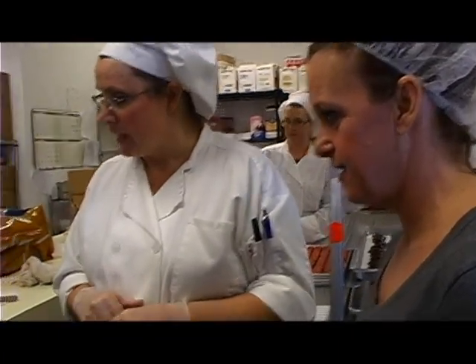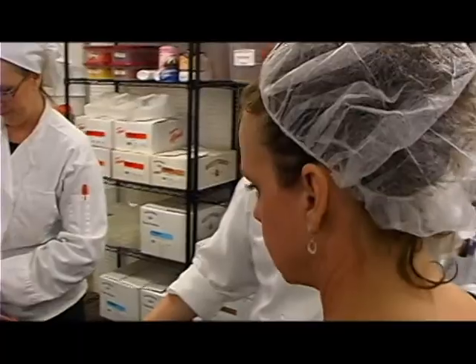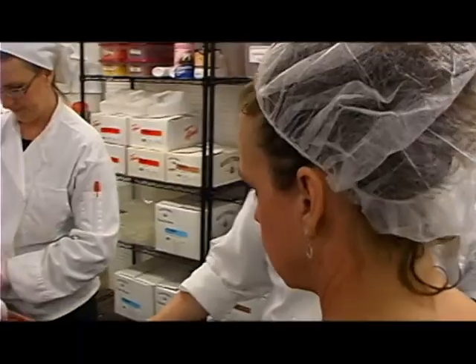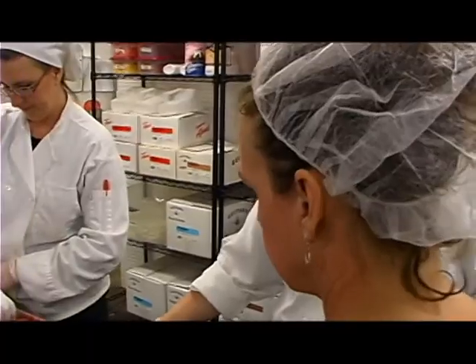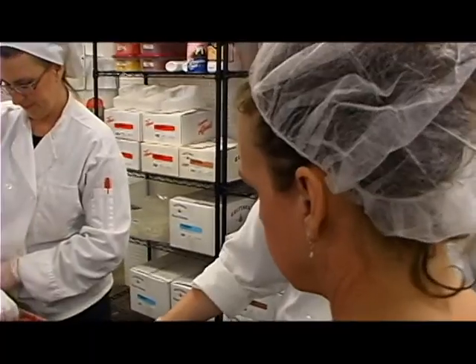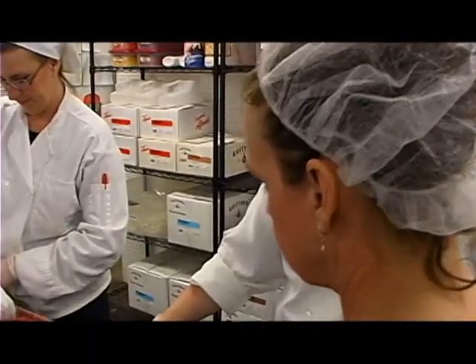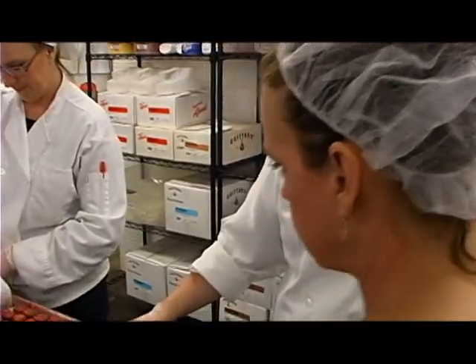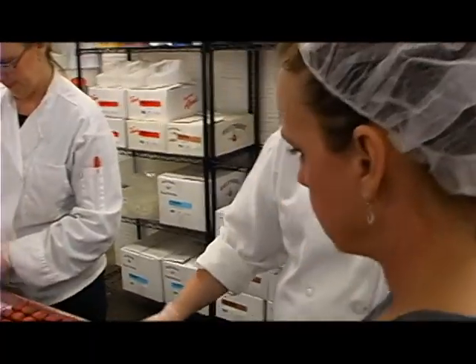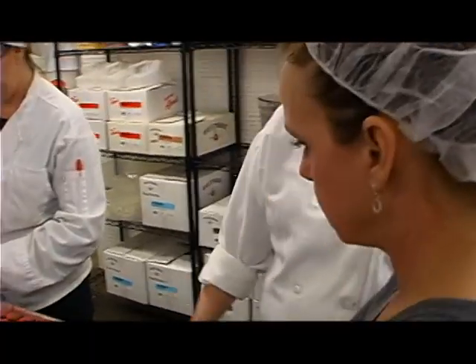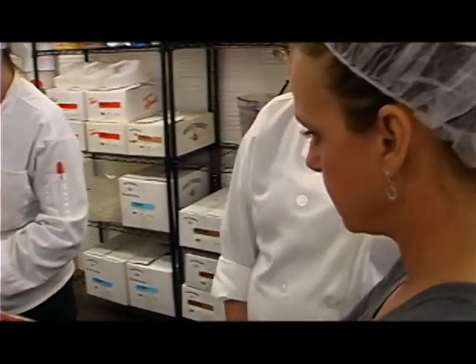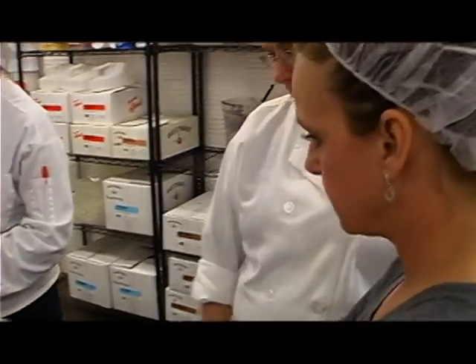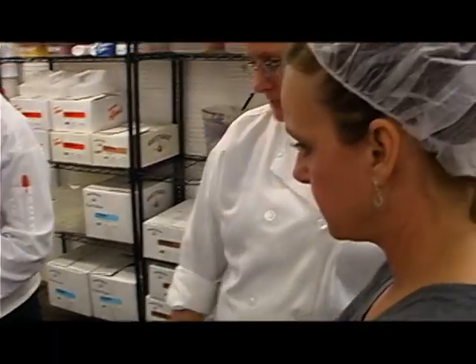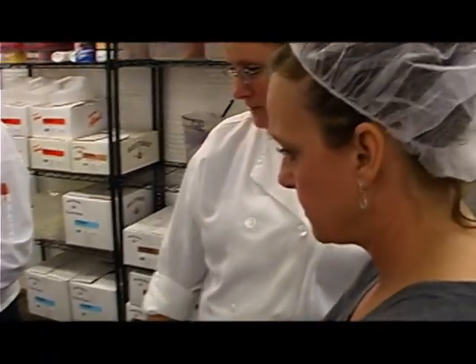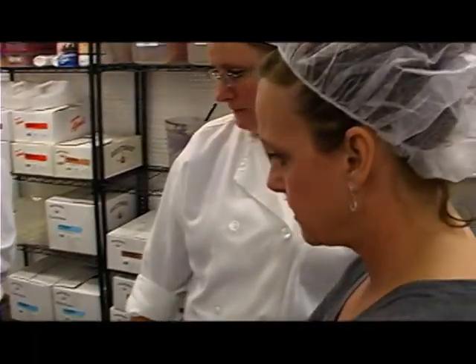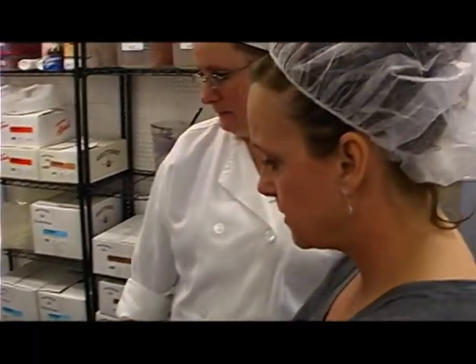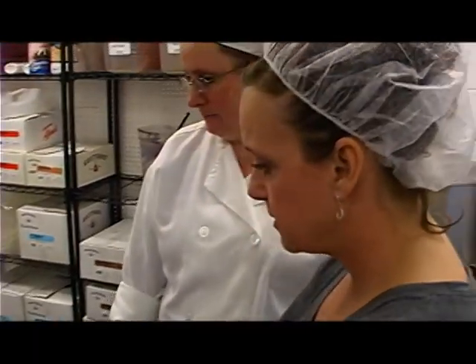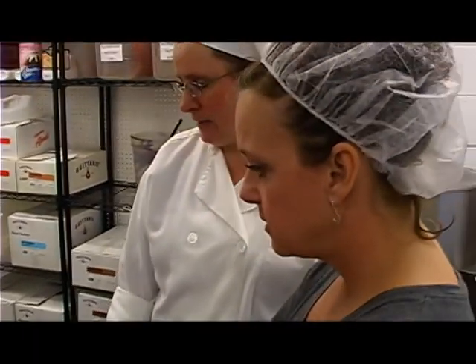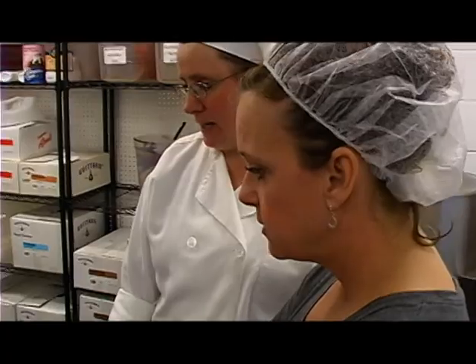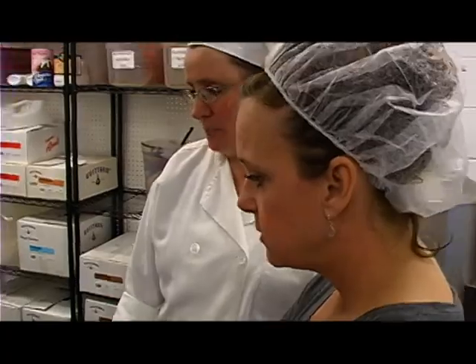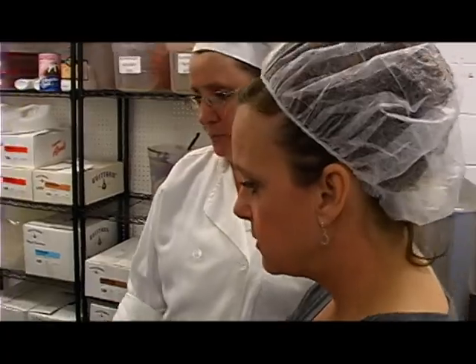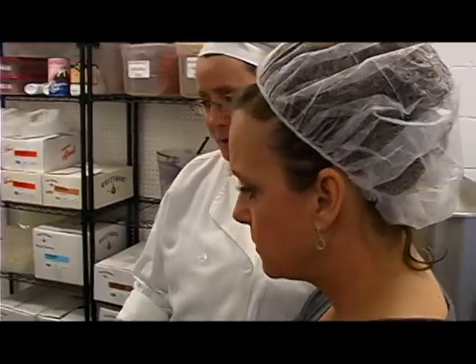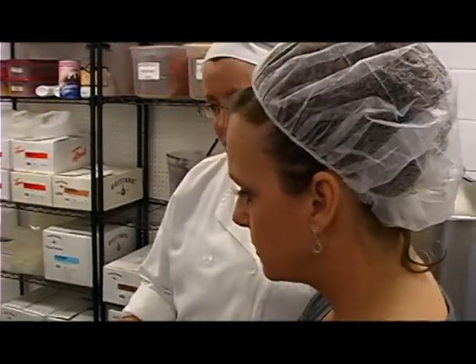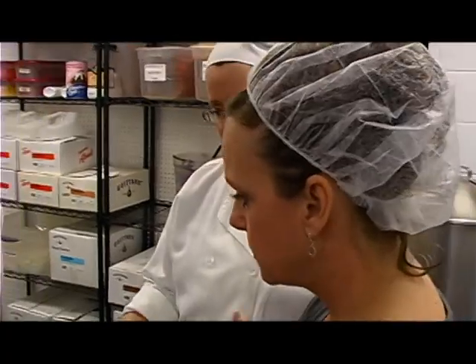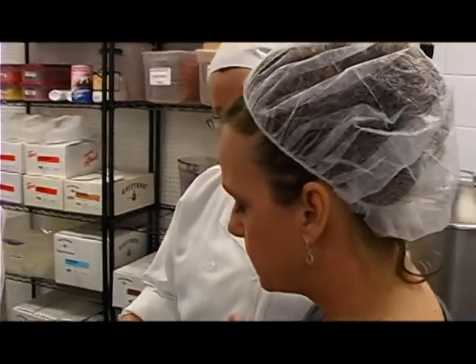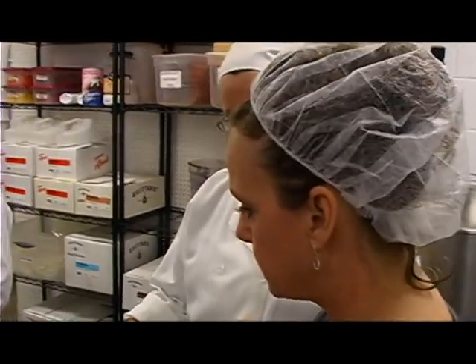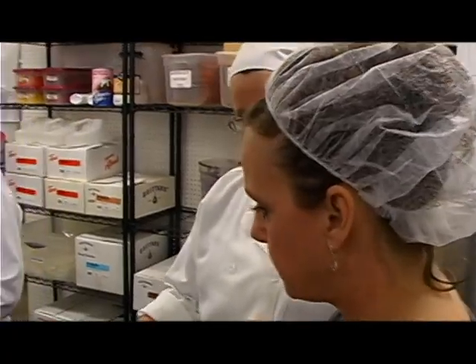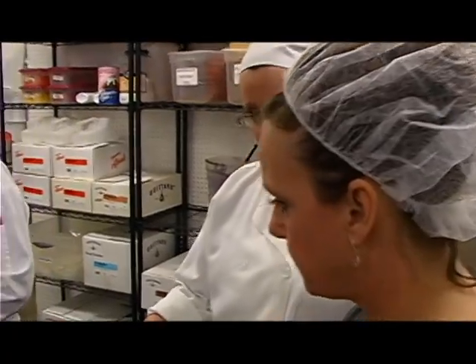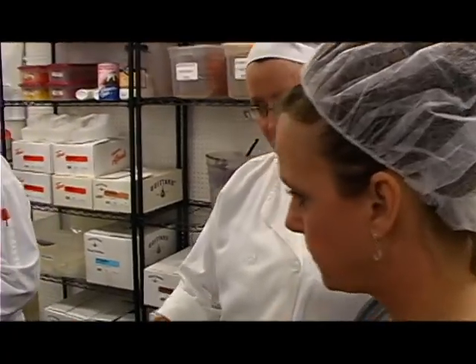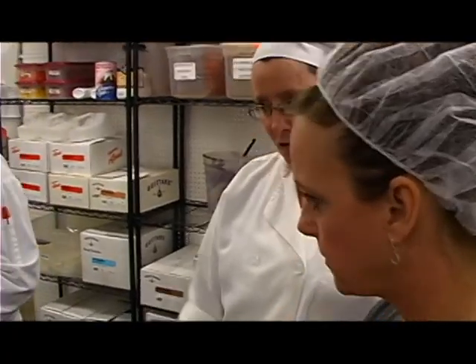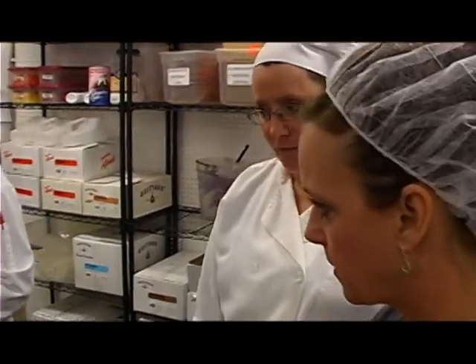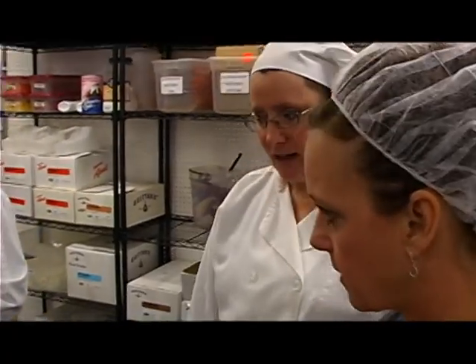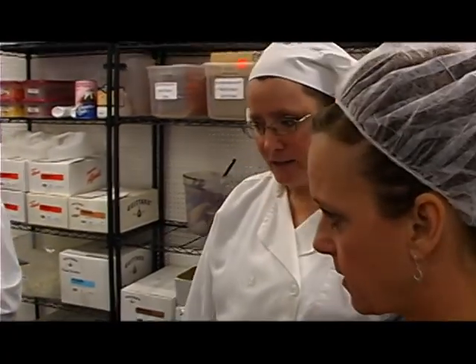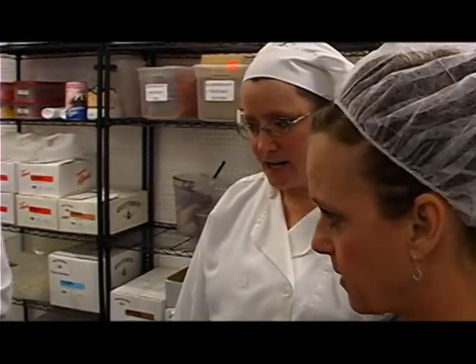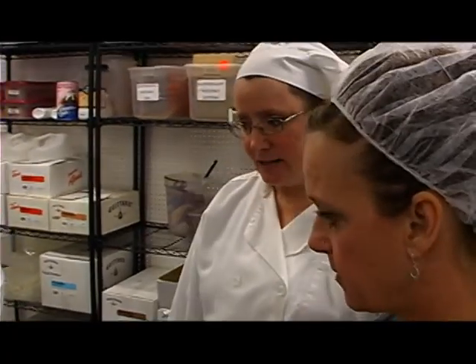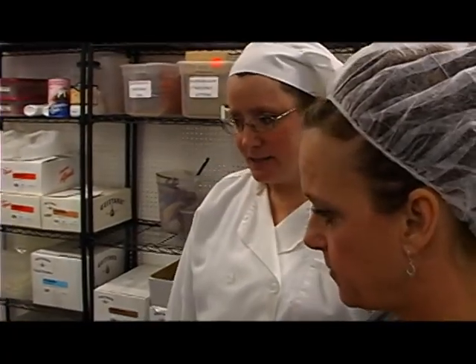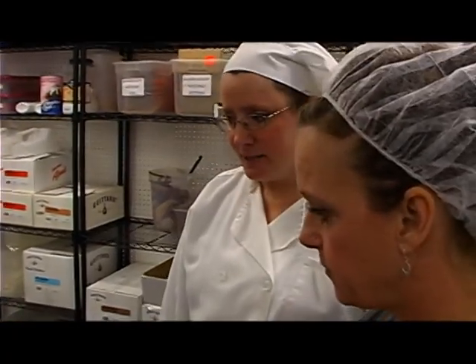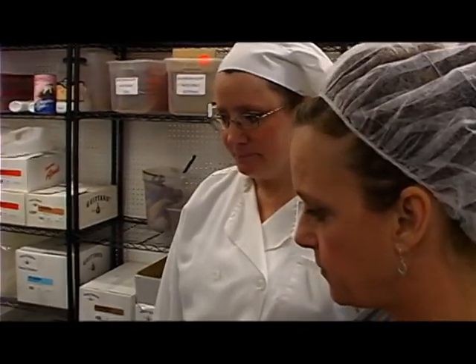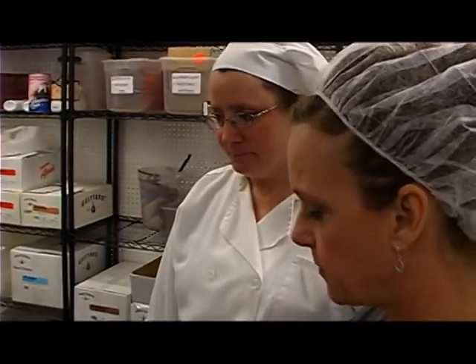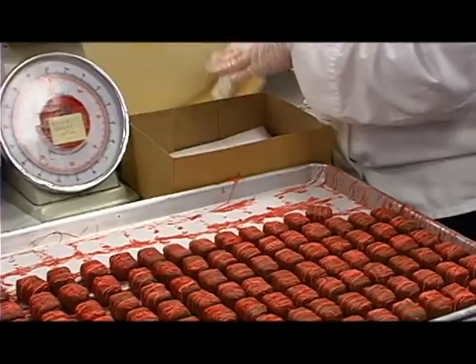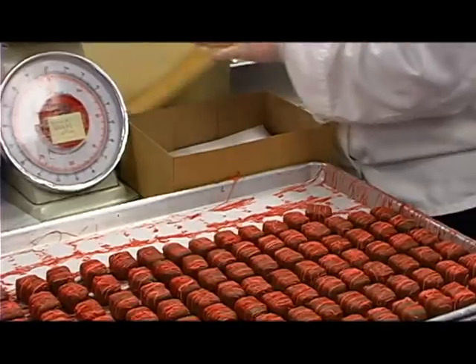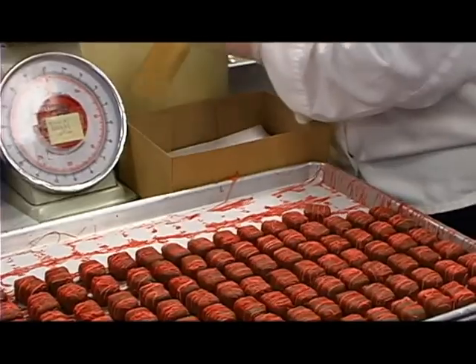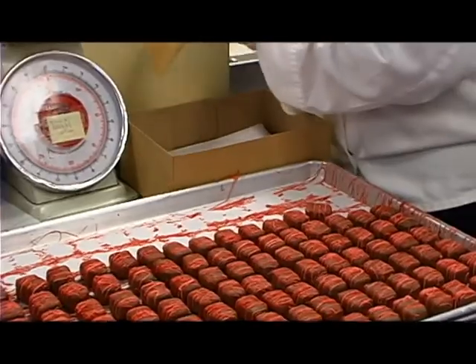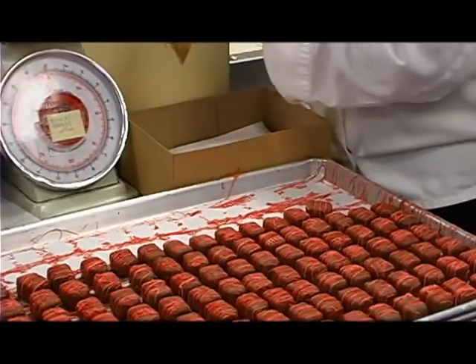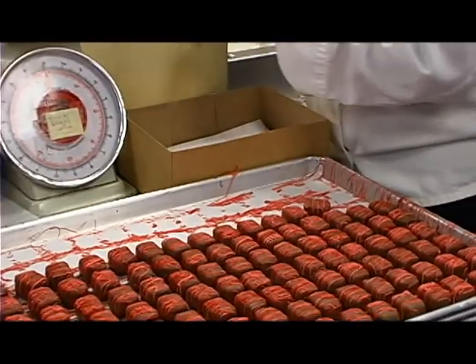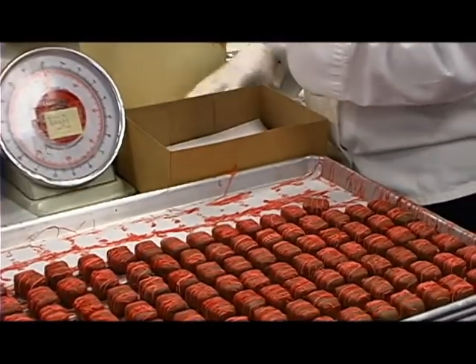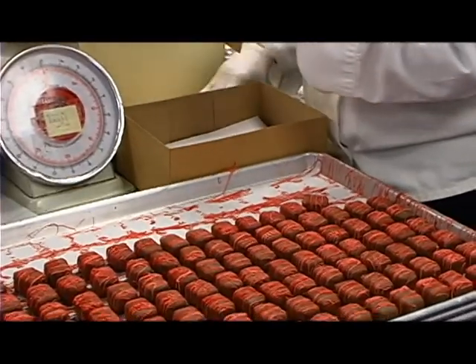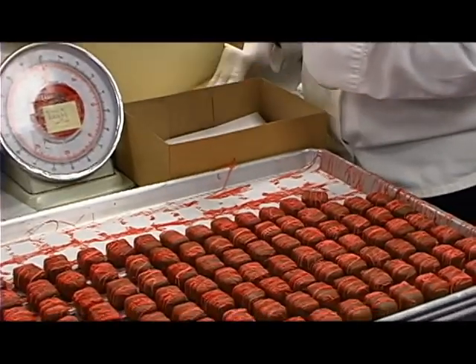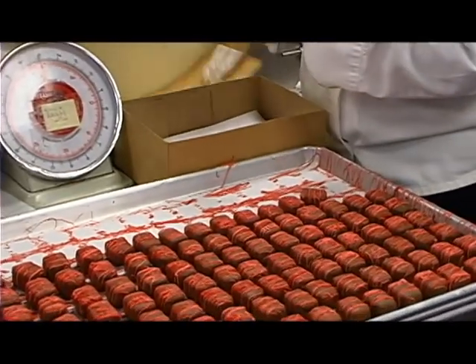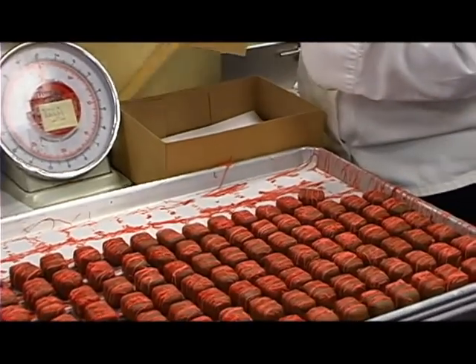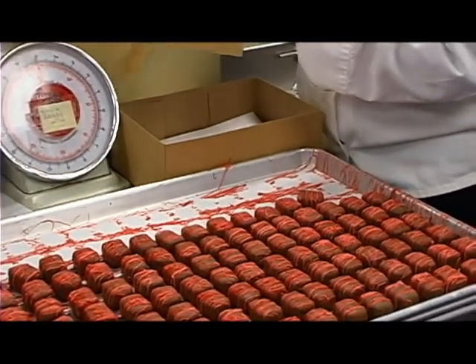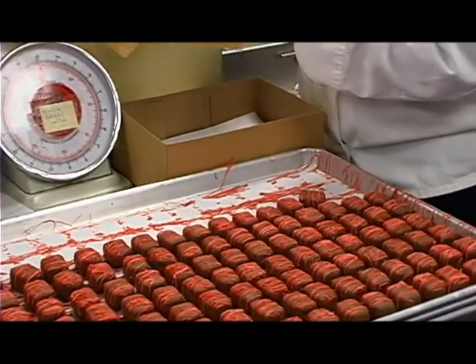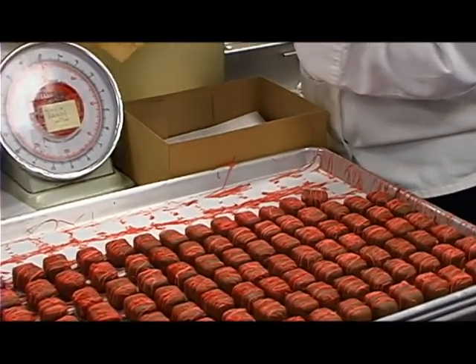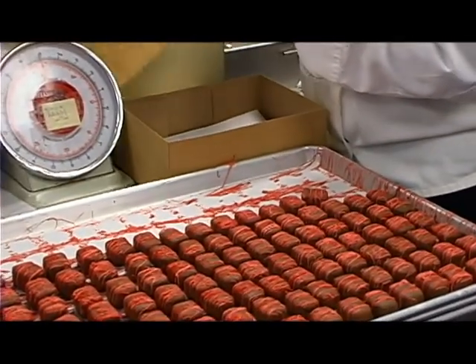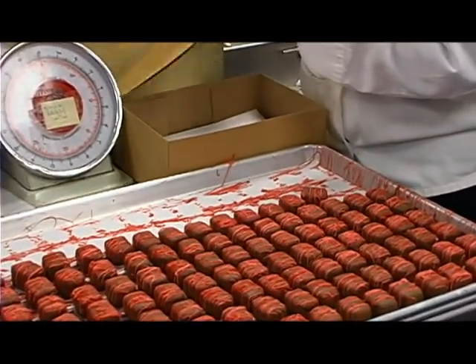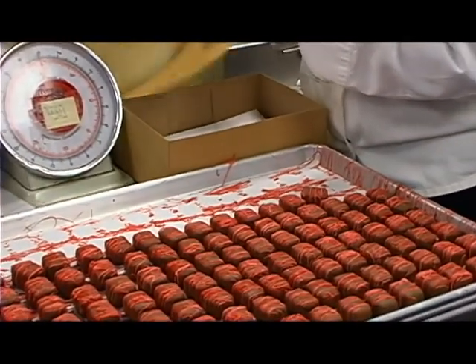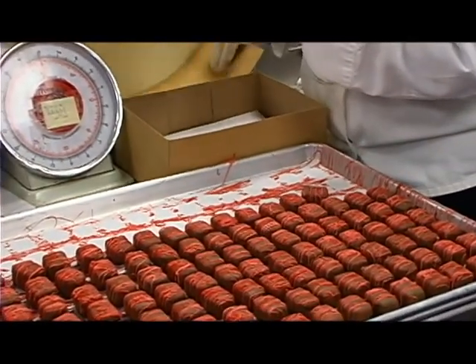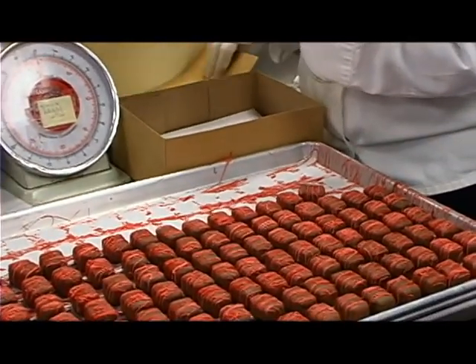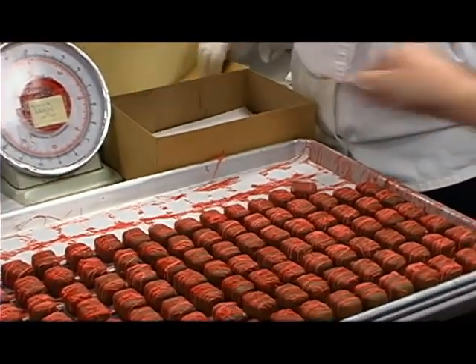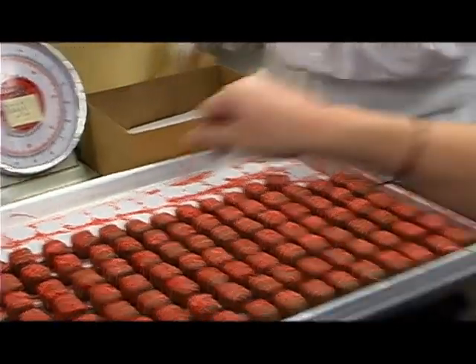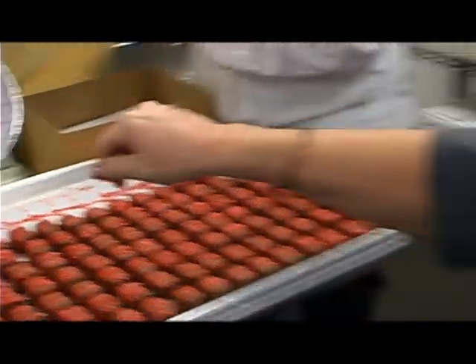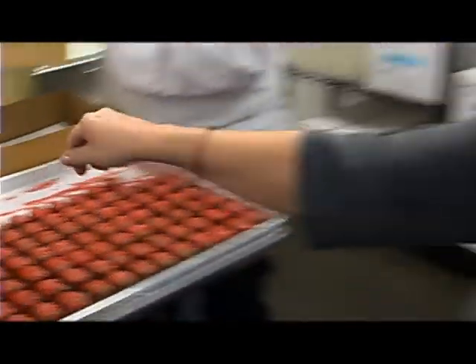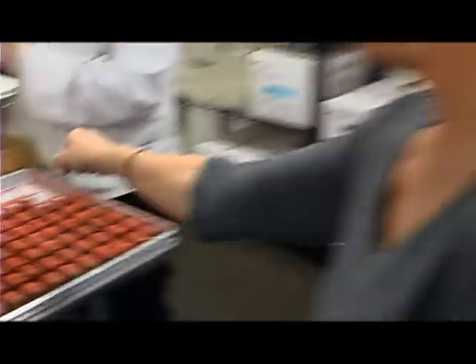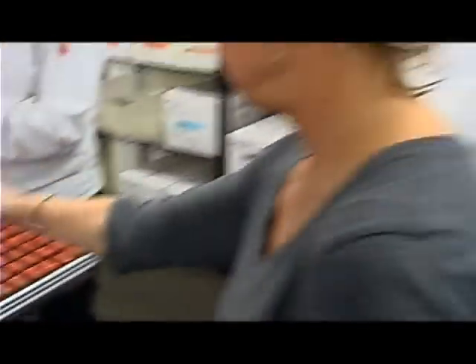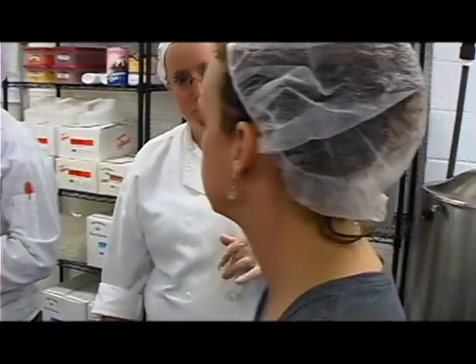This is a strawberry belt. We just do this one for Valentine's. And then we drizzle those.